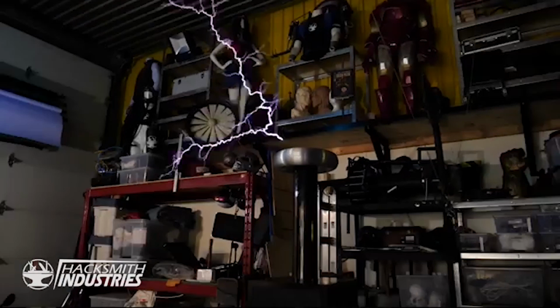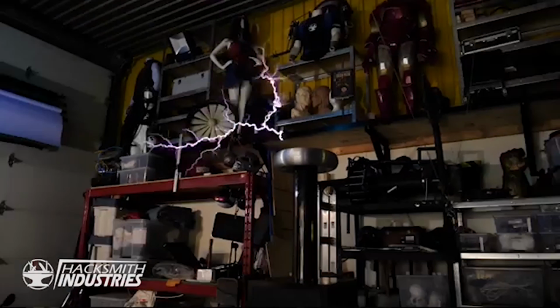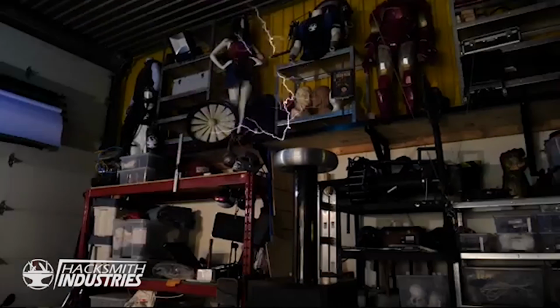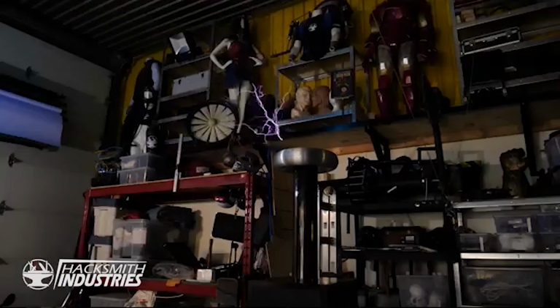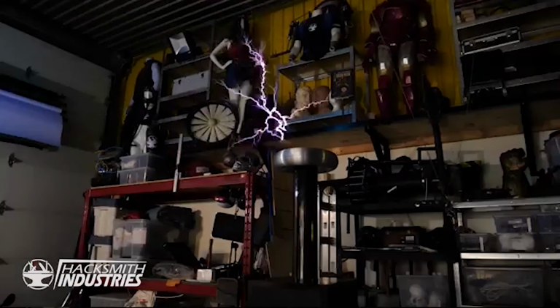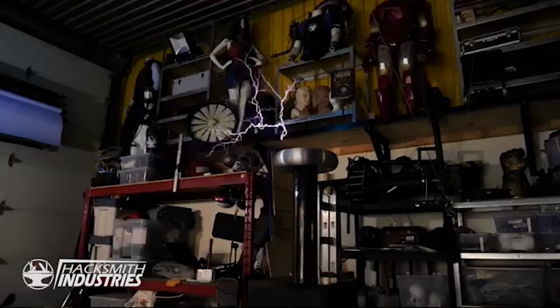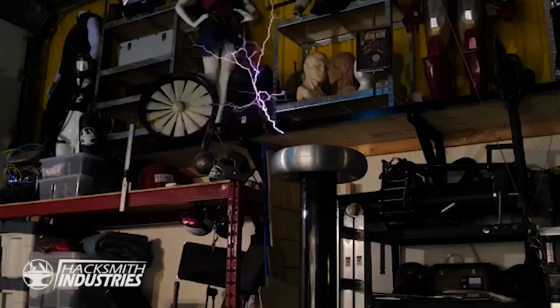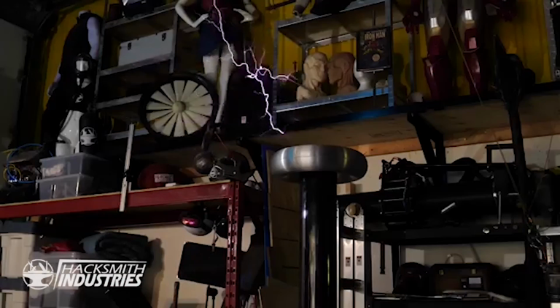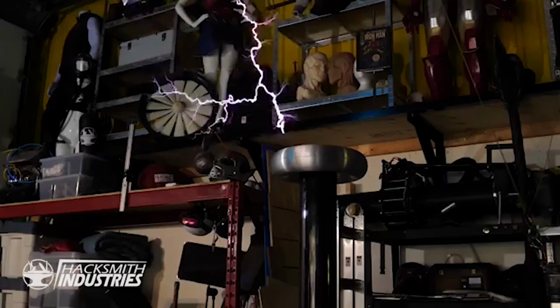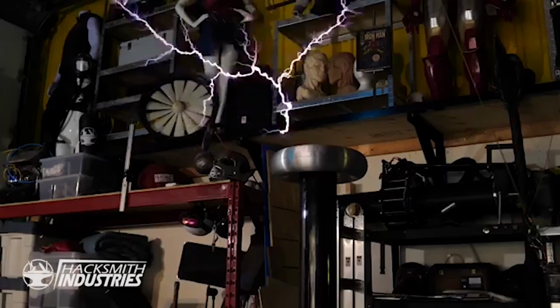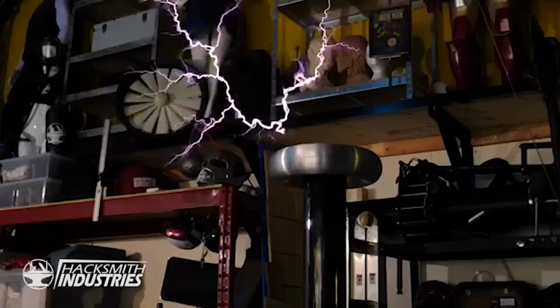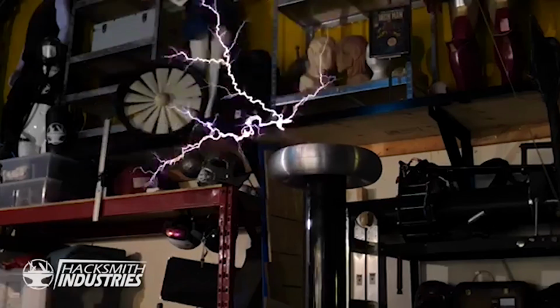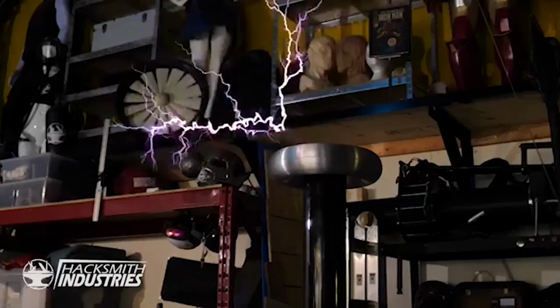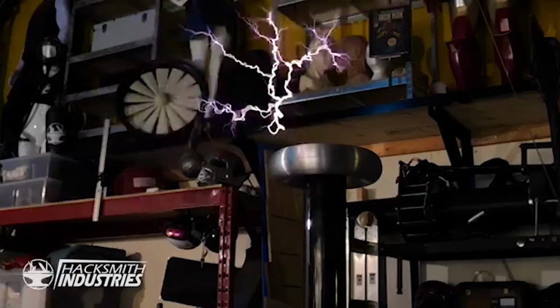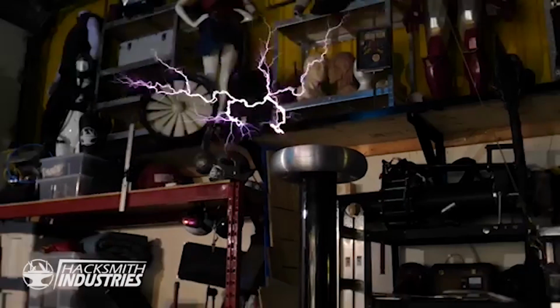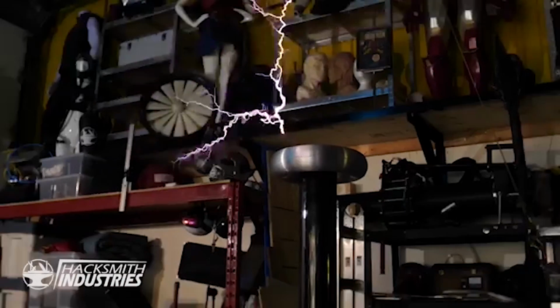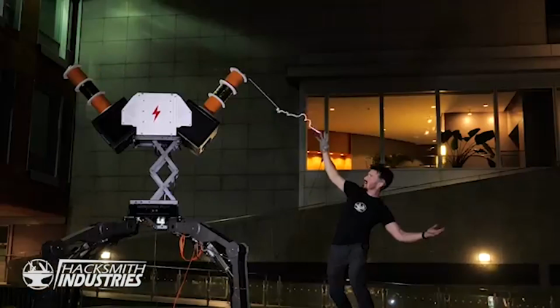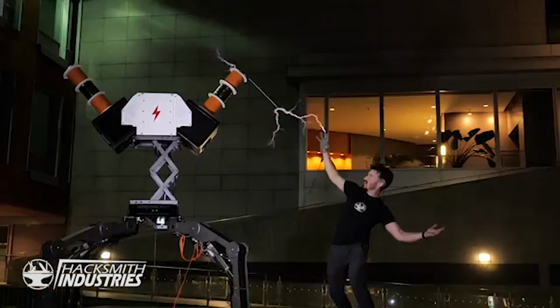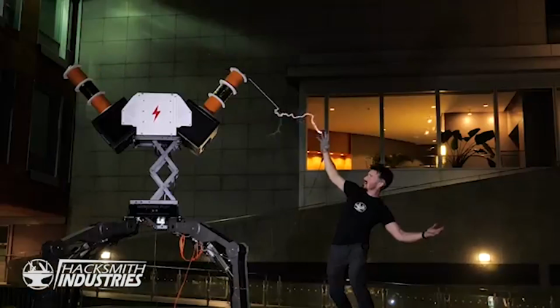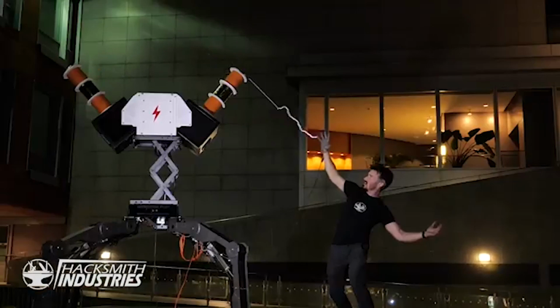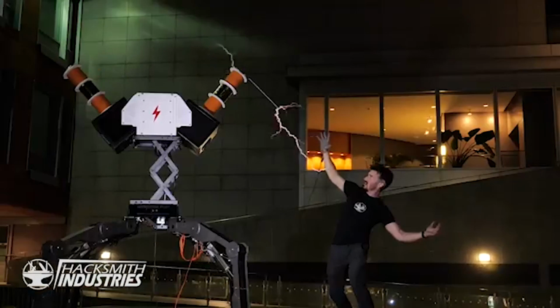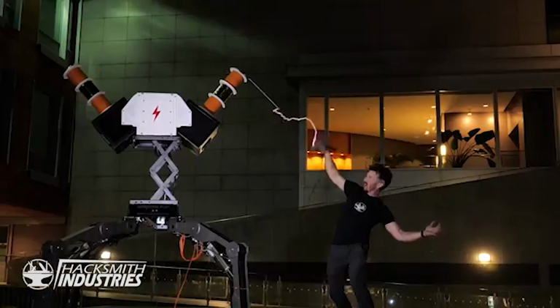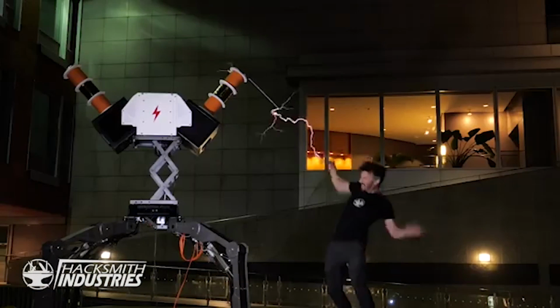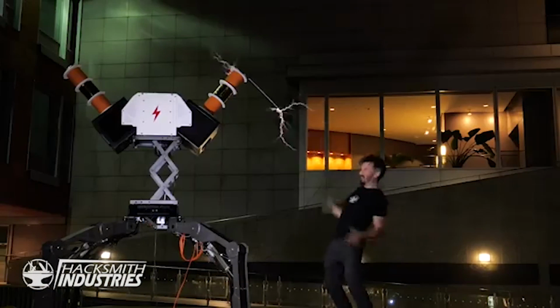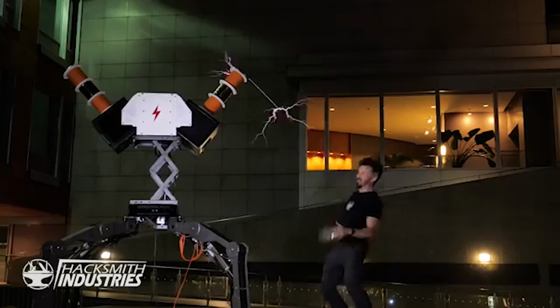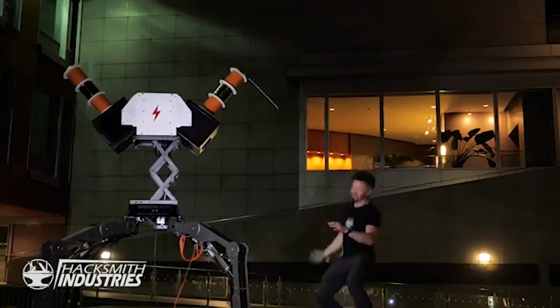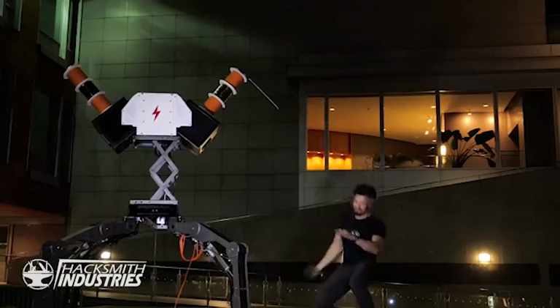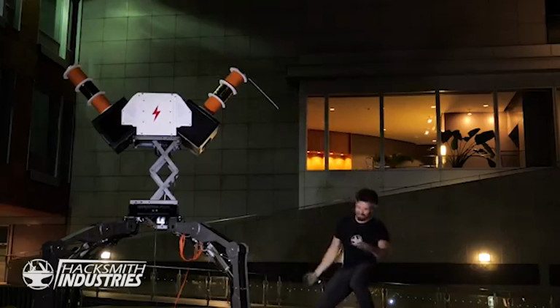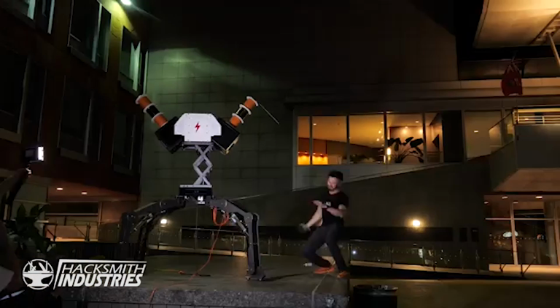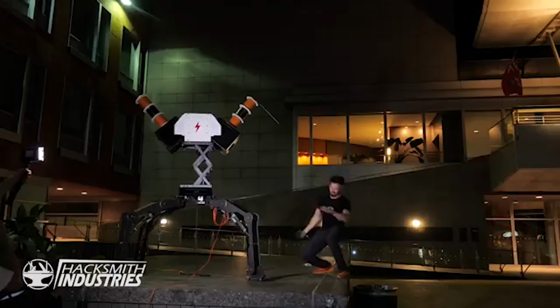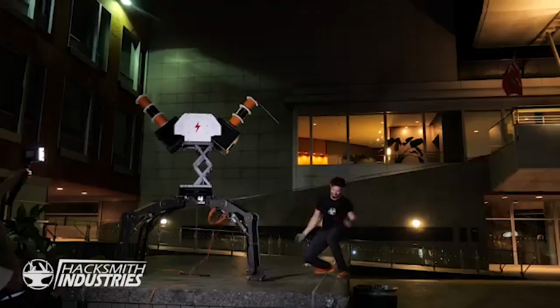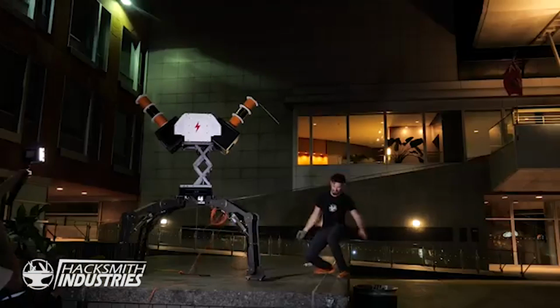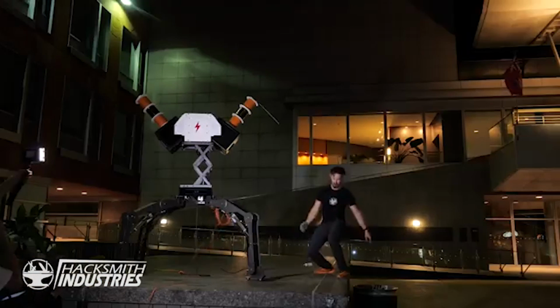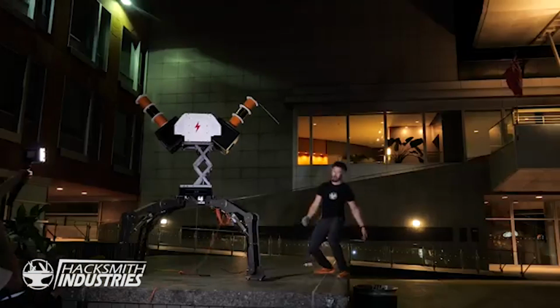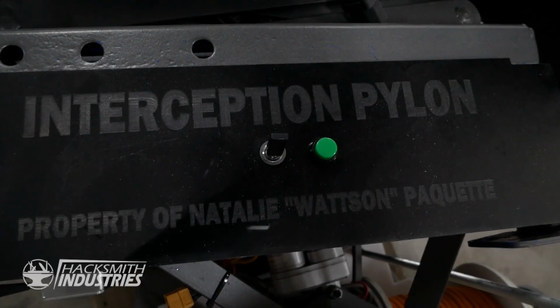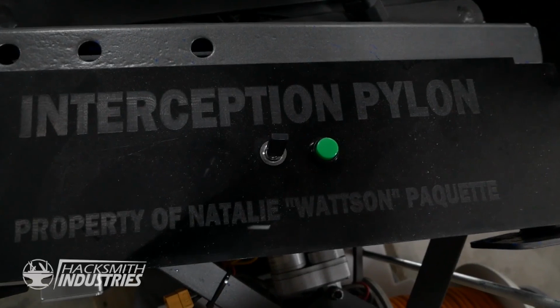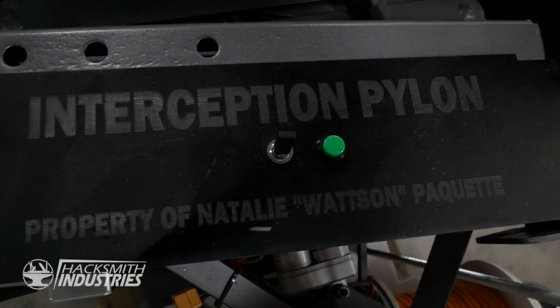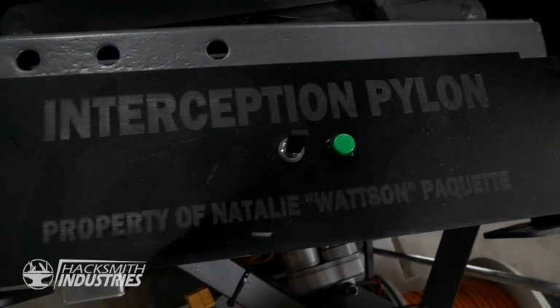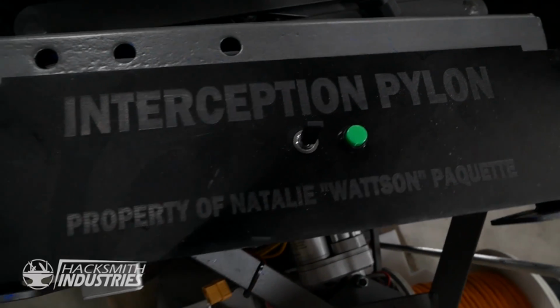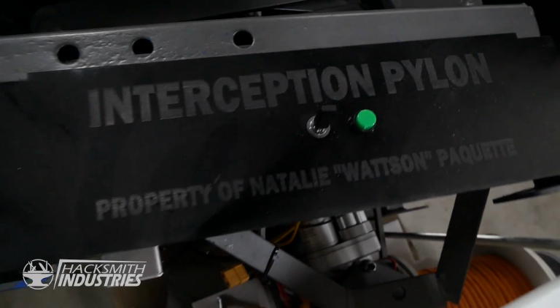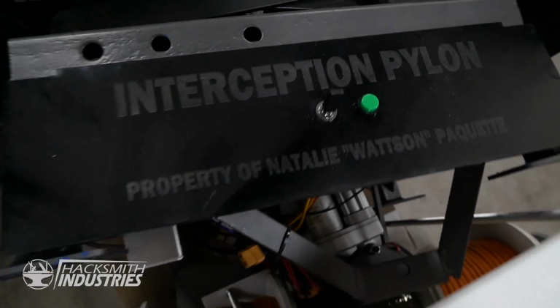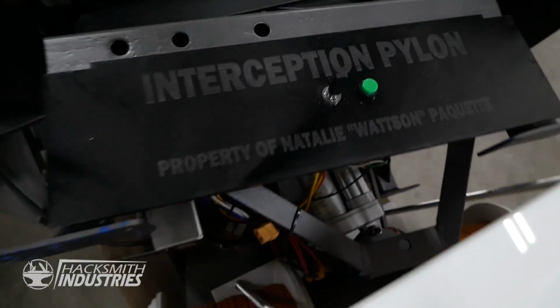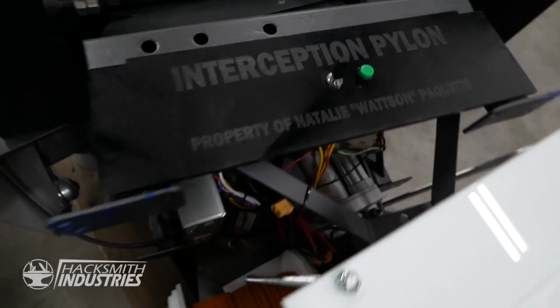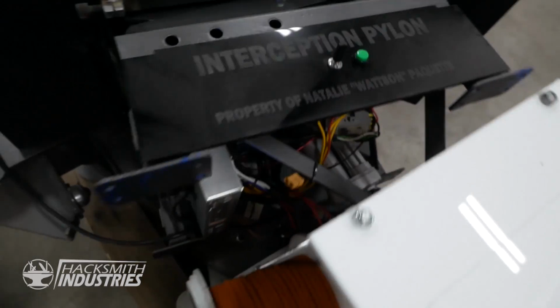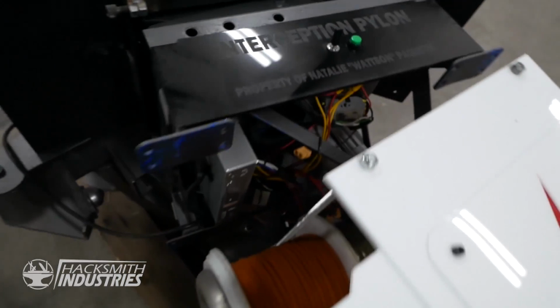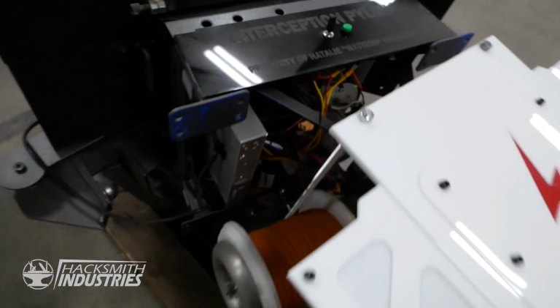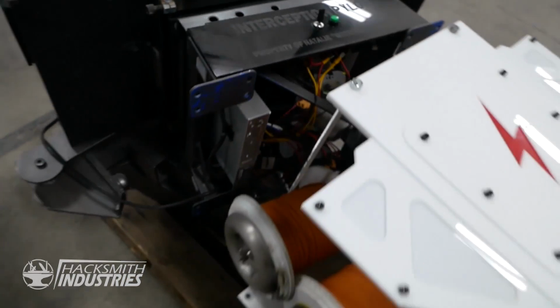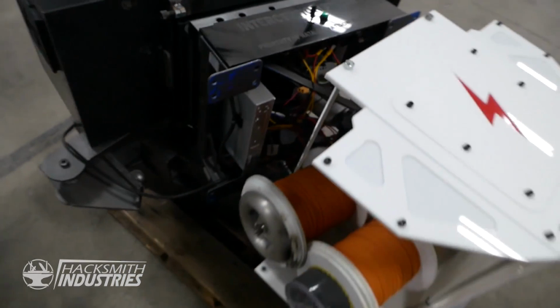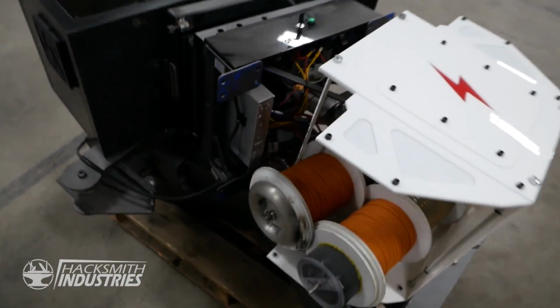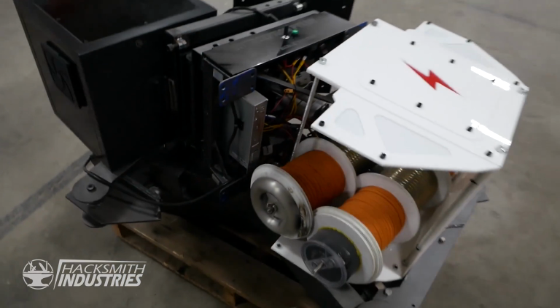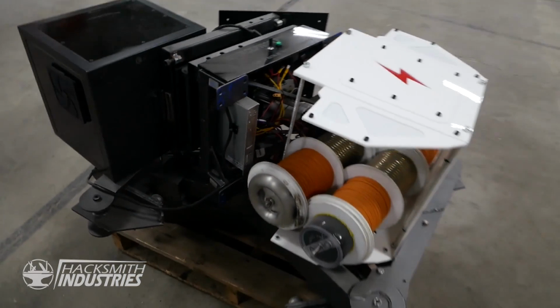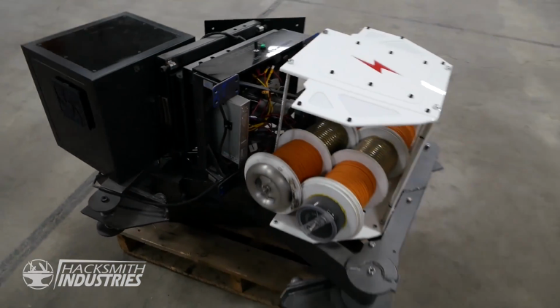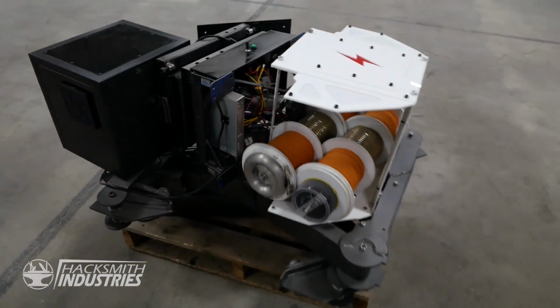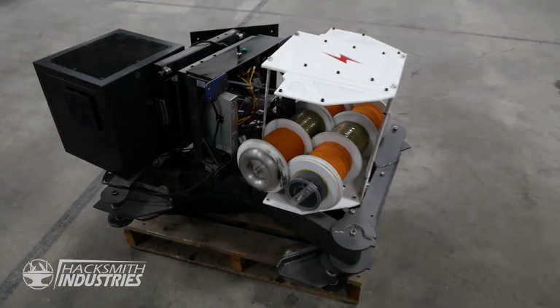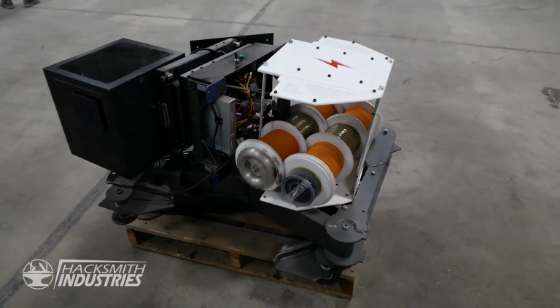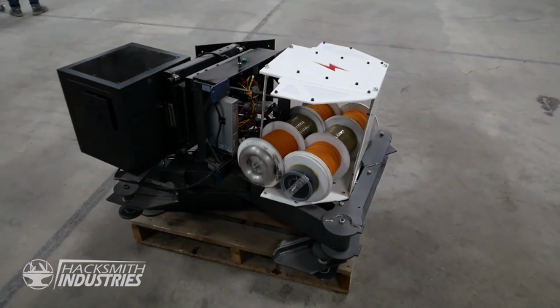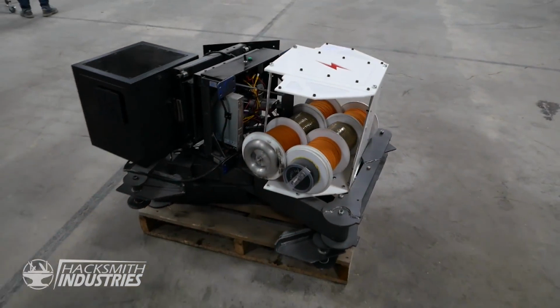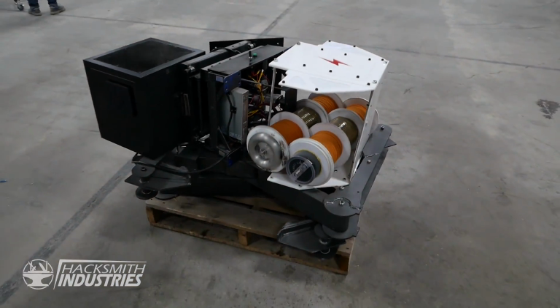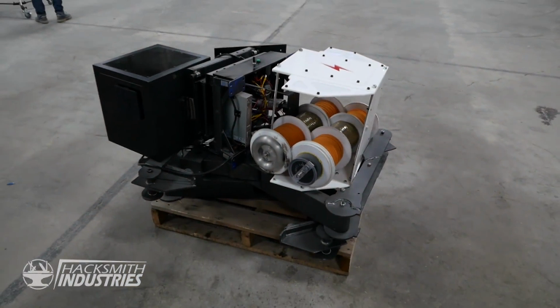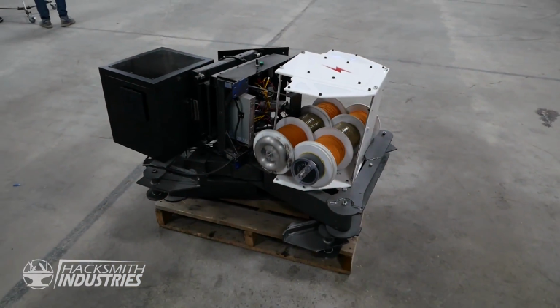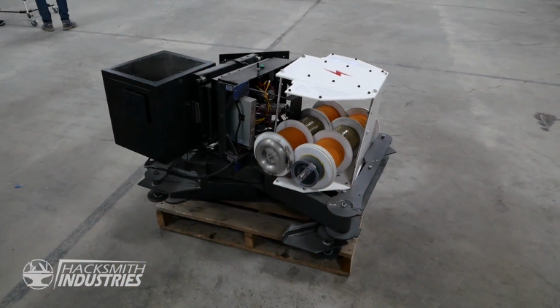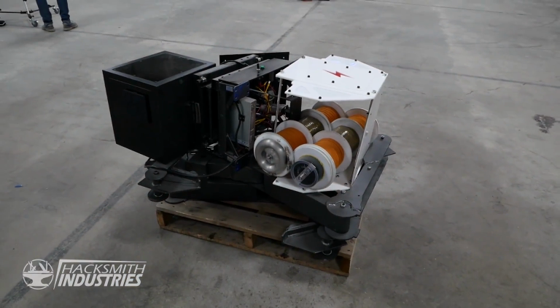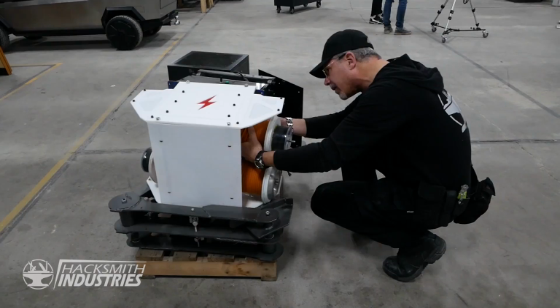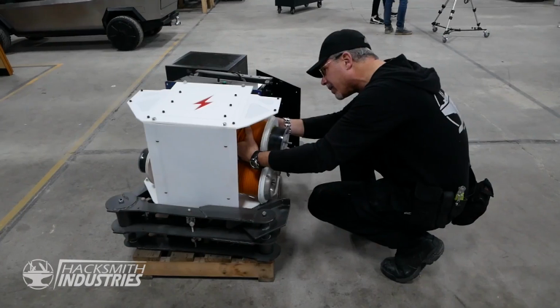Do you guys remember our Apex Legends Tesla coil turret? Well, ever since we moved it's been lying on a skid, and it's time to restore it to its former glory.